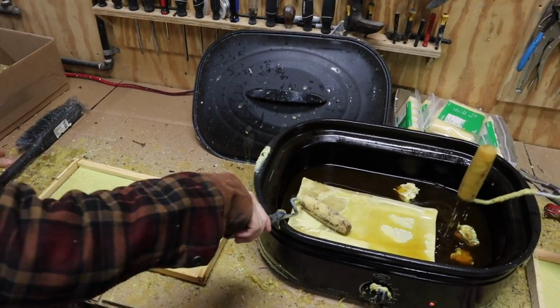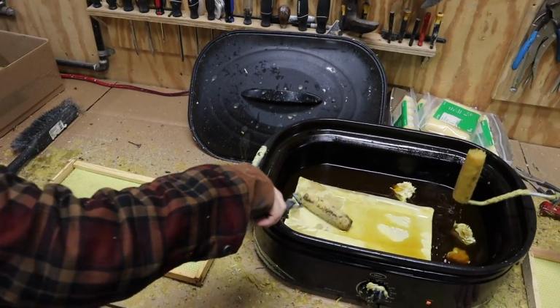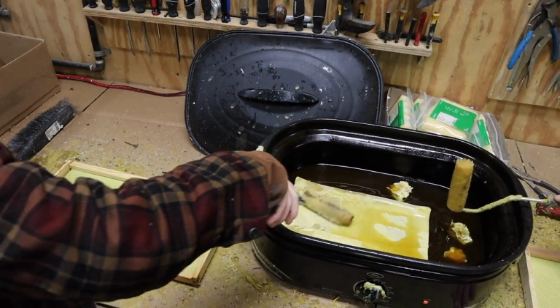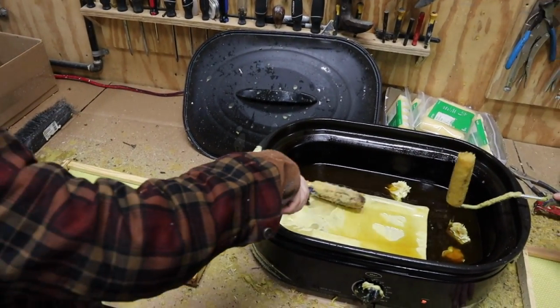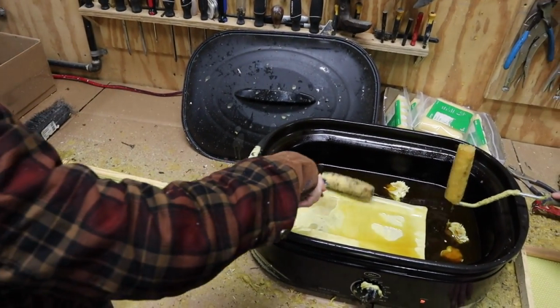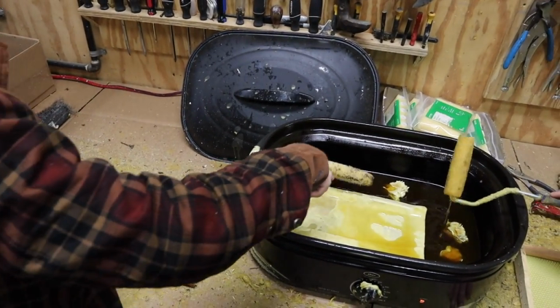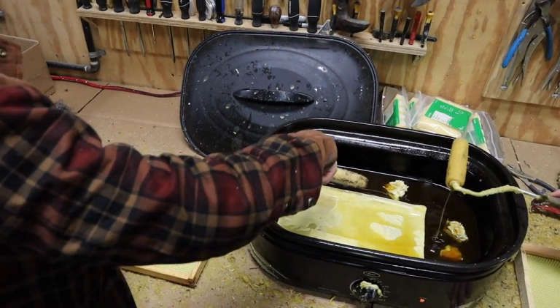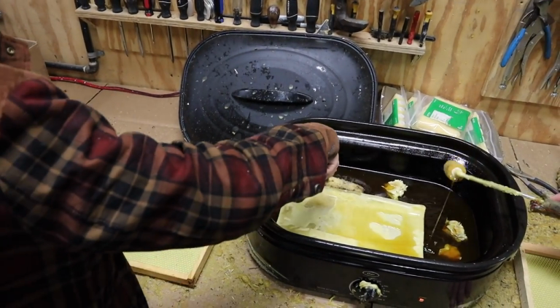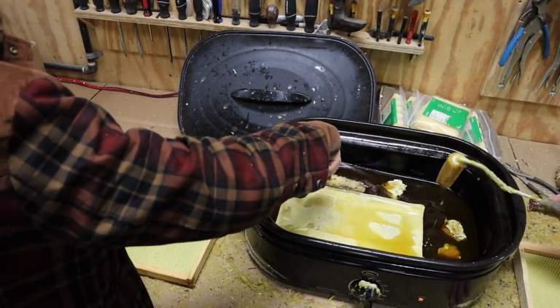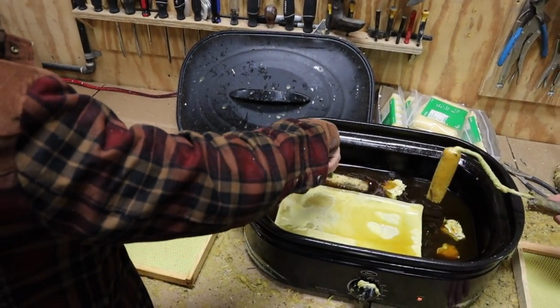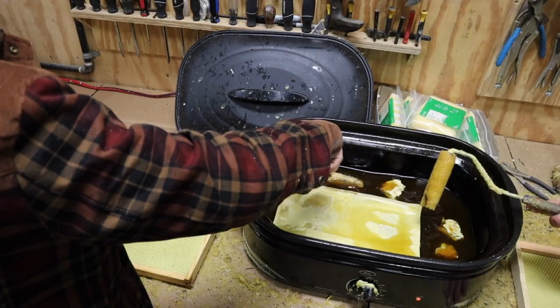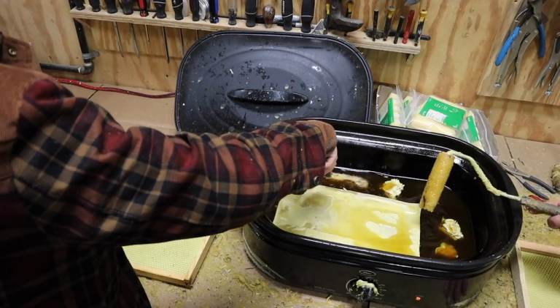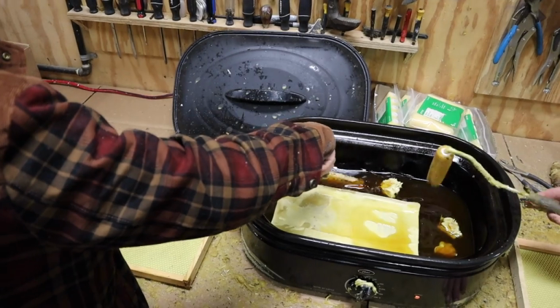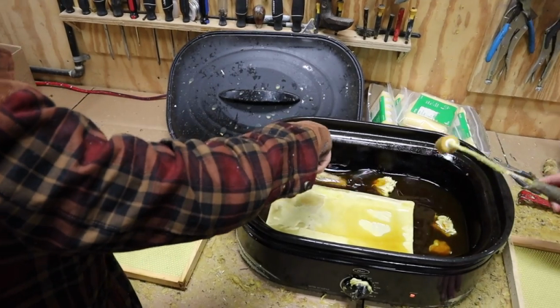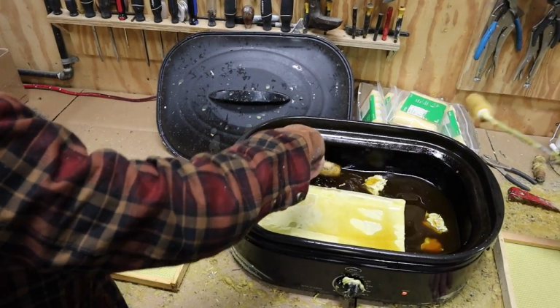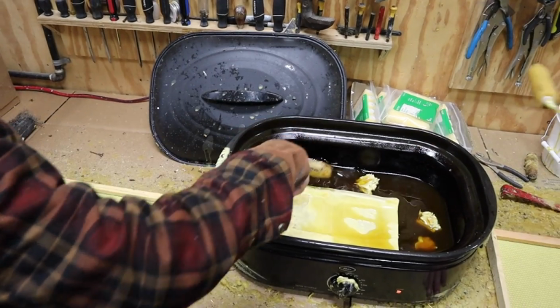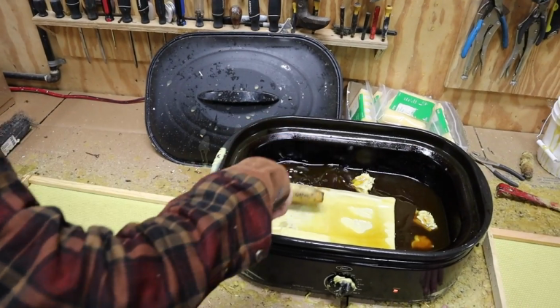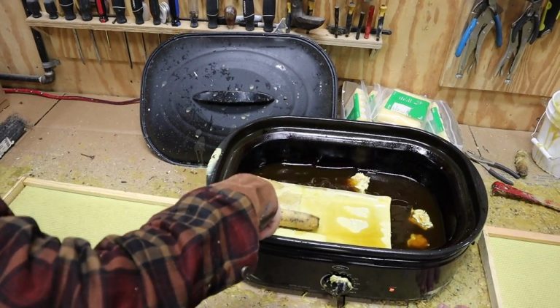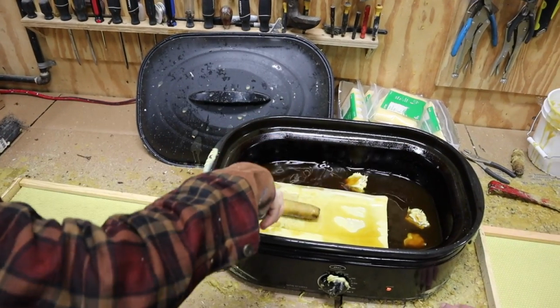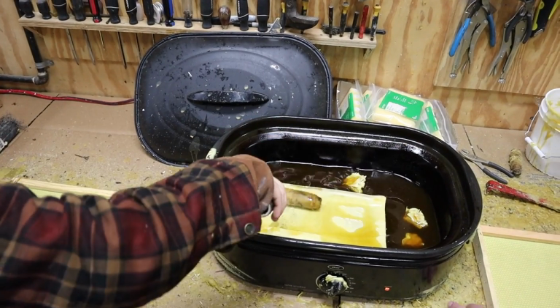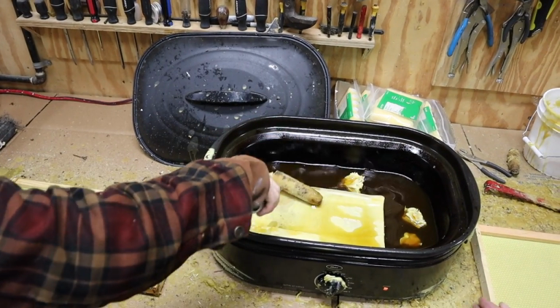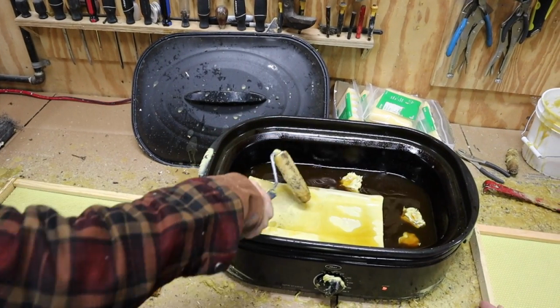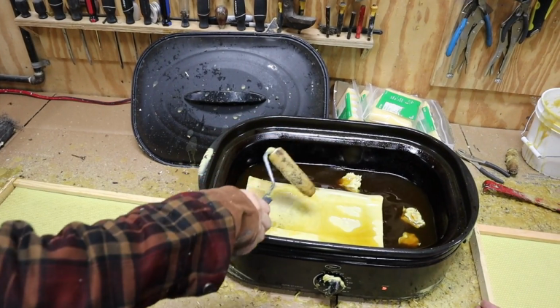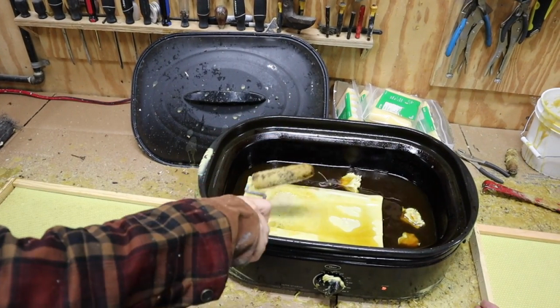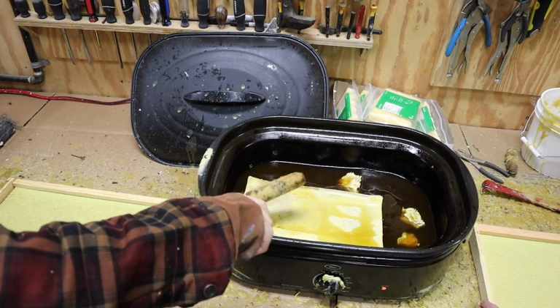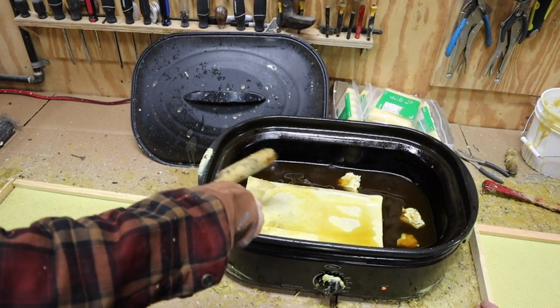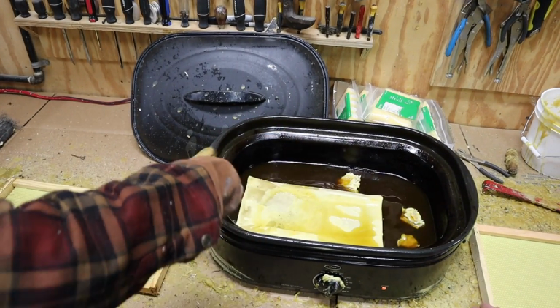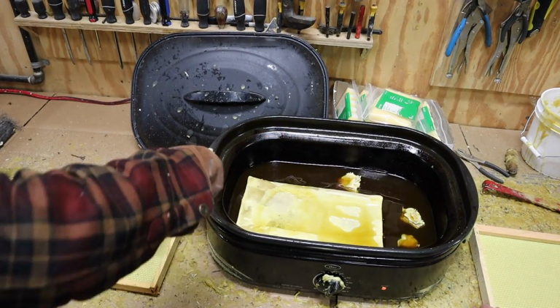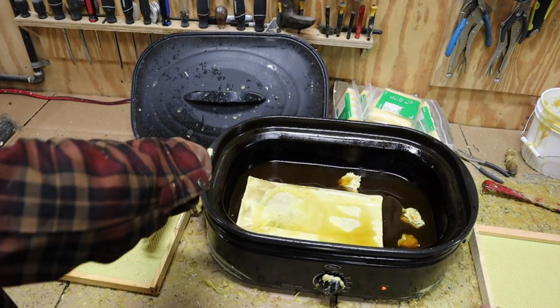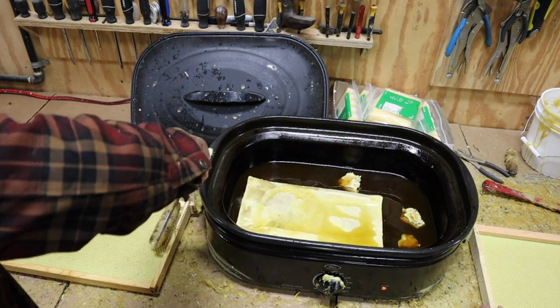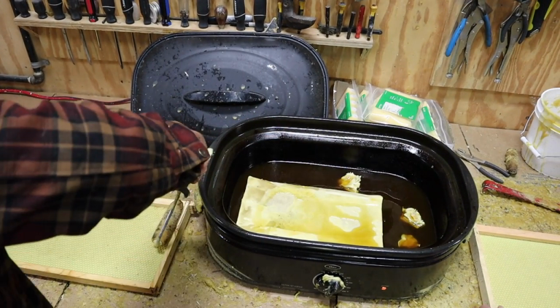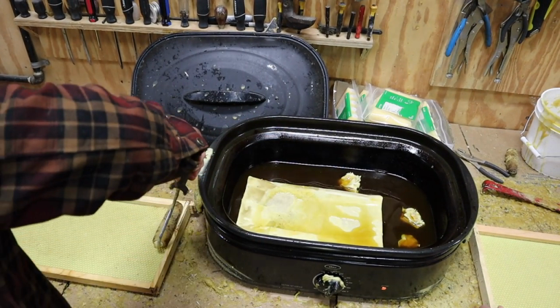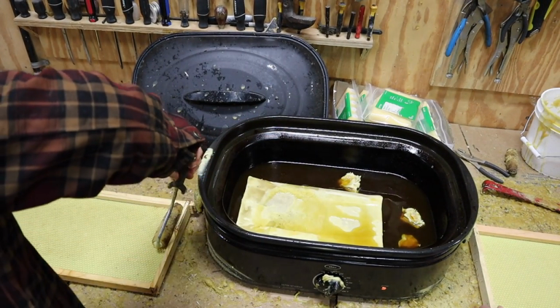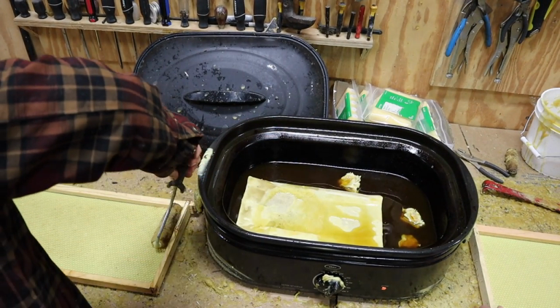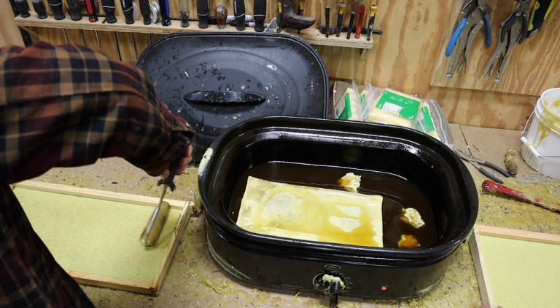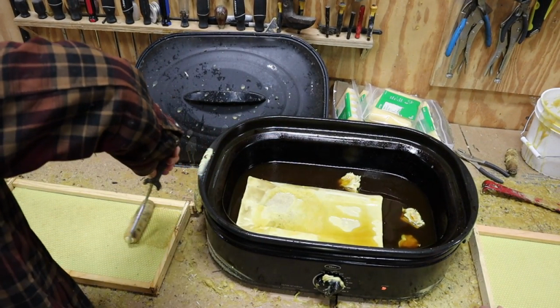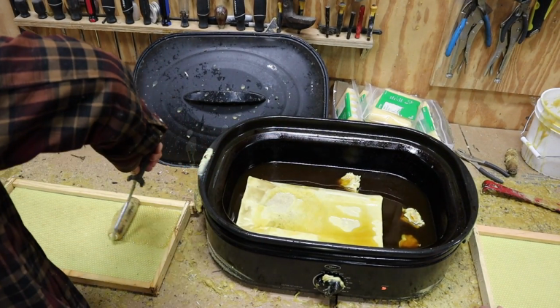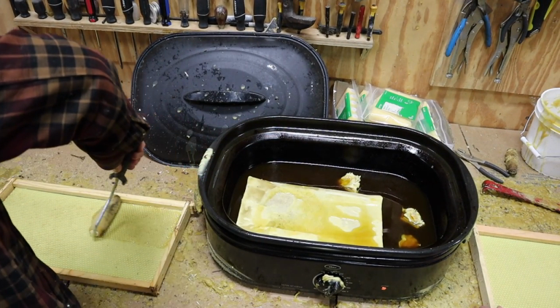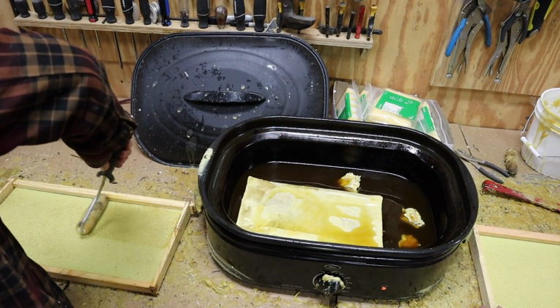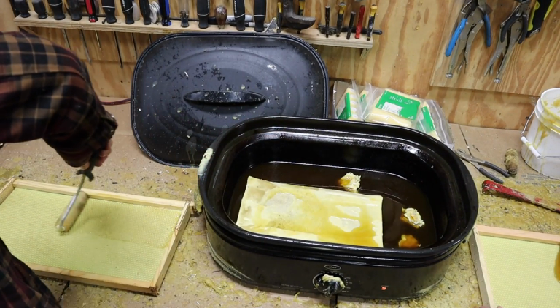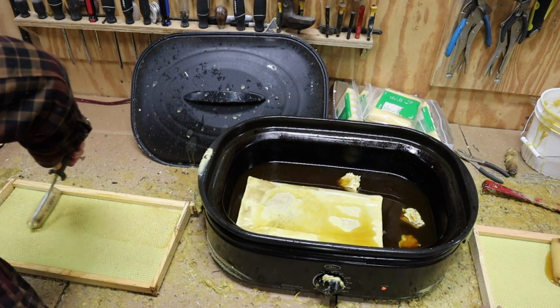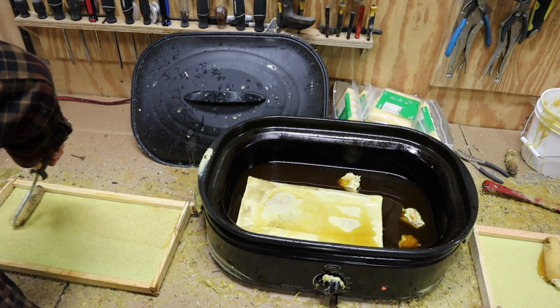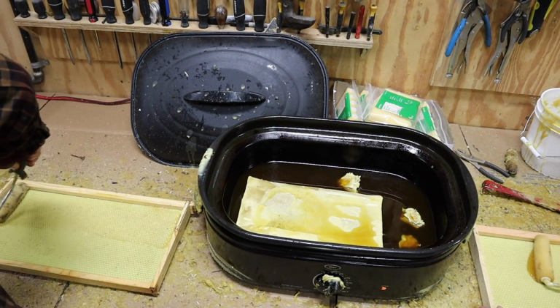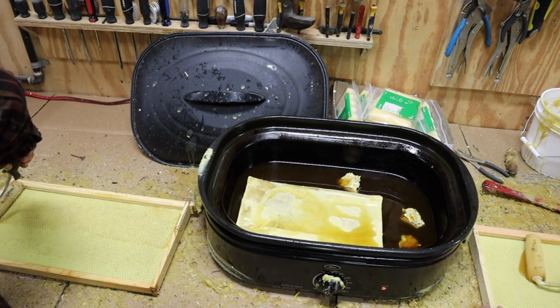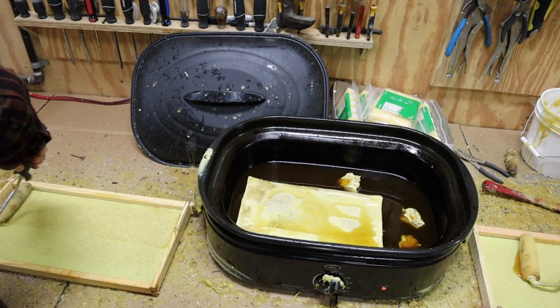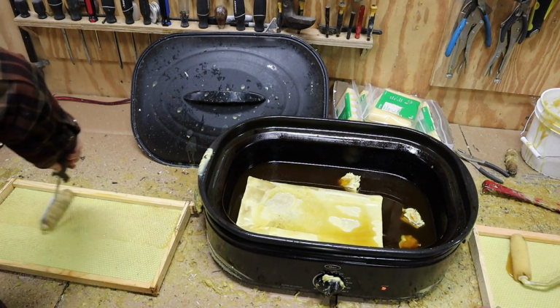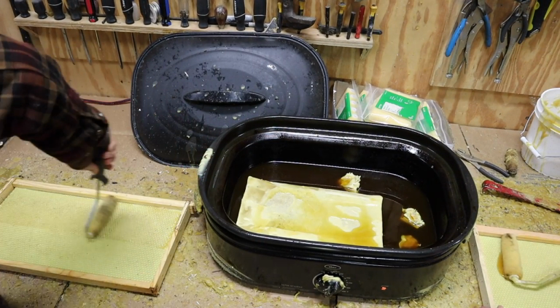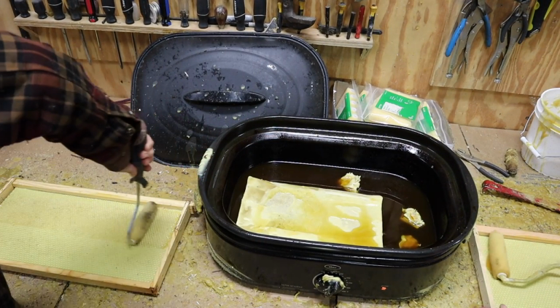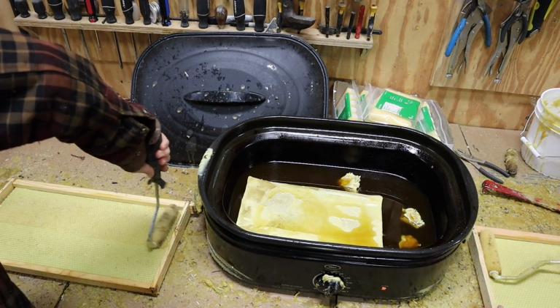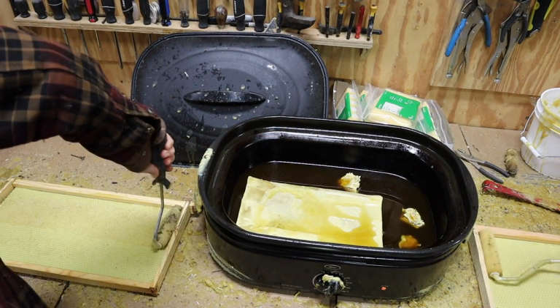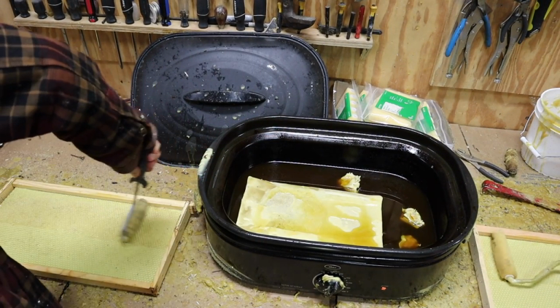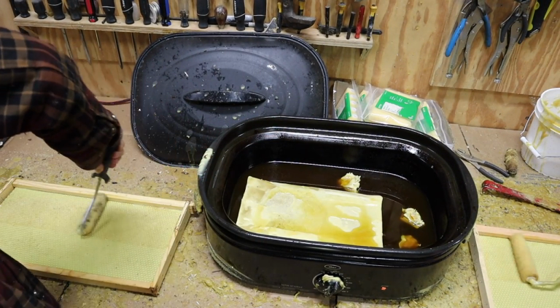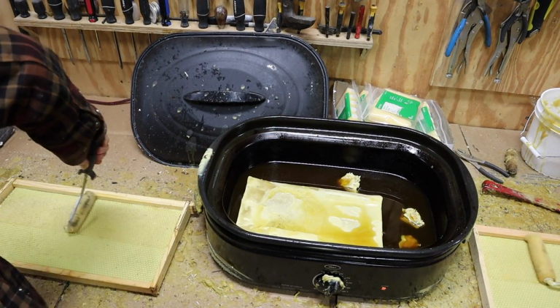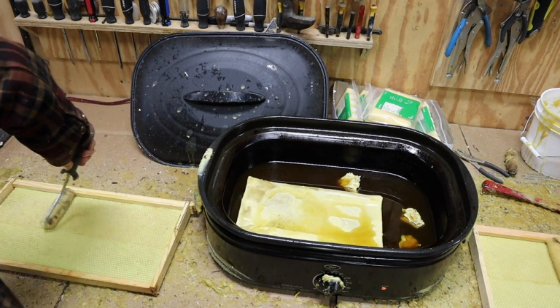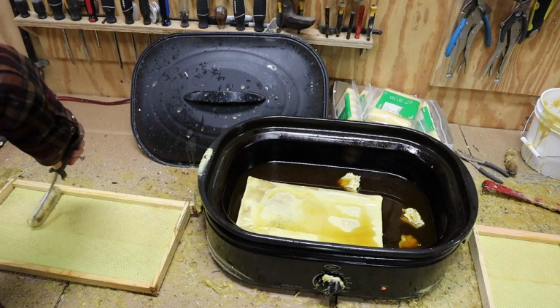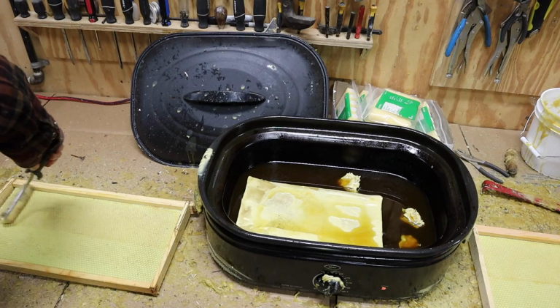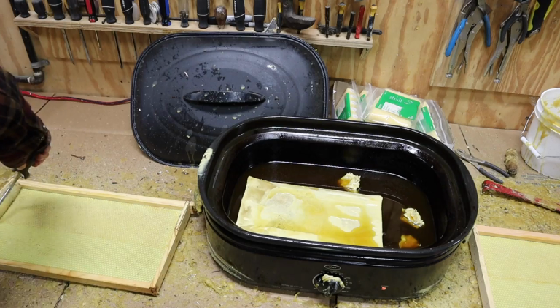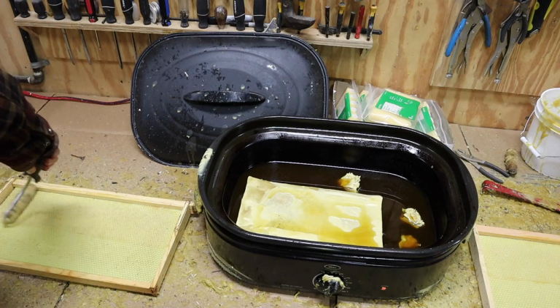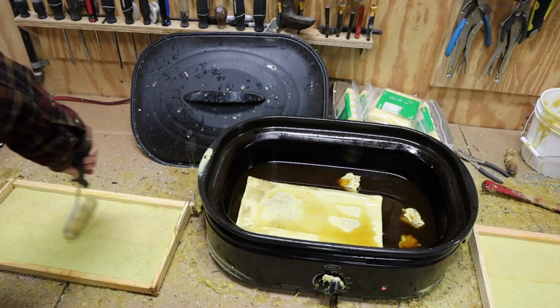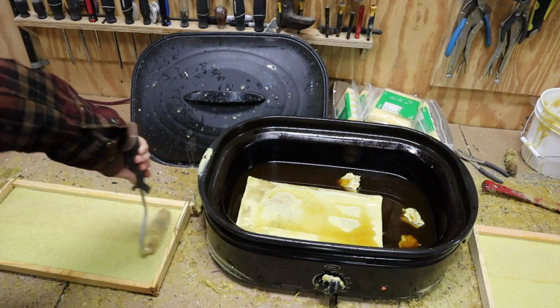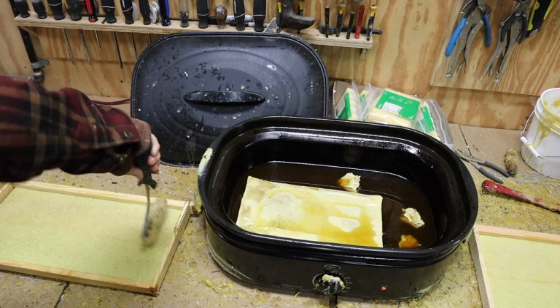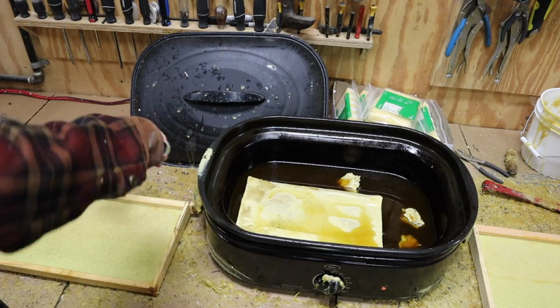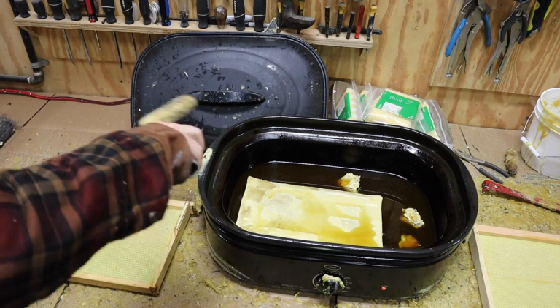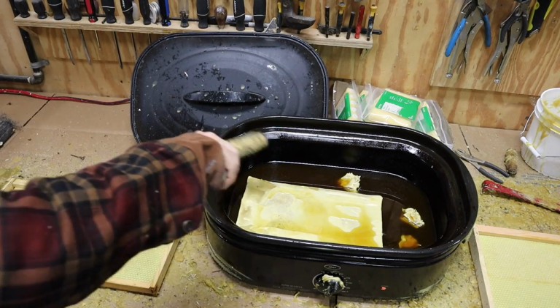We use a turkey roaster that we purchased from Walmart for melting the wax. We bought this one about two years ago and it still seems to be working fine.